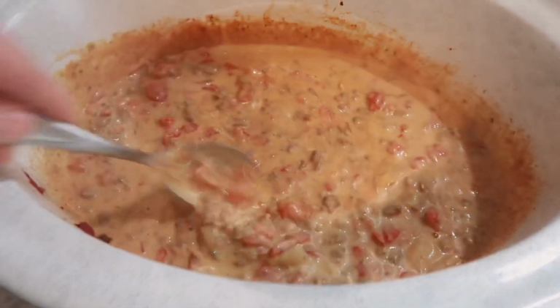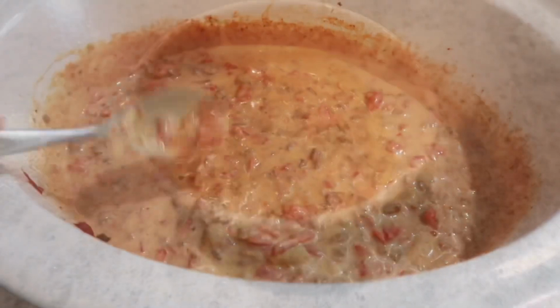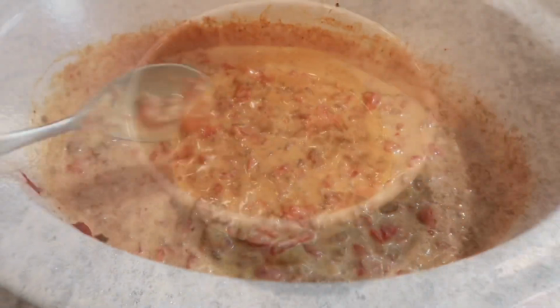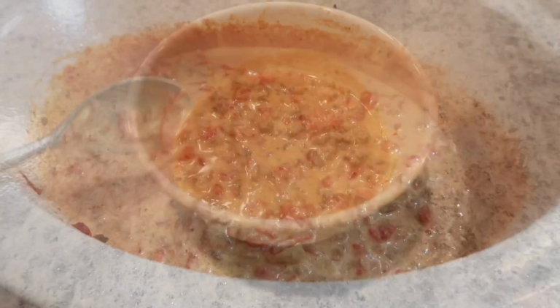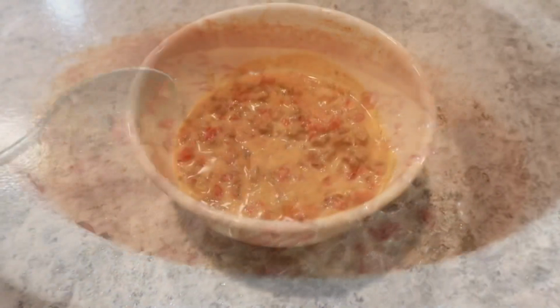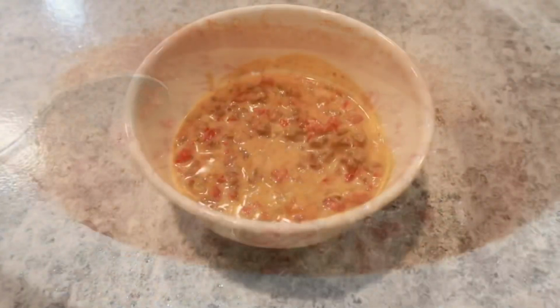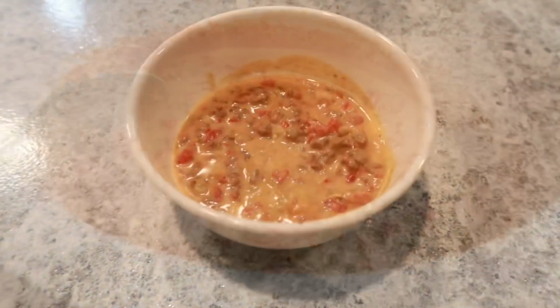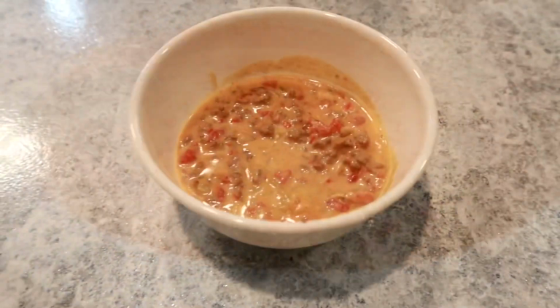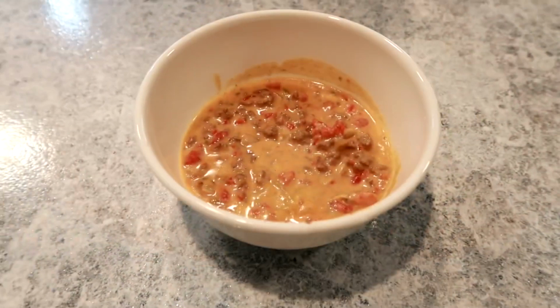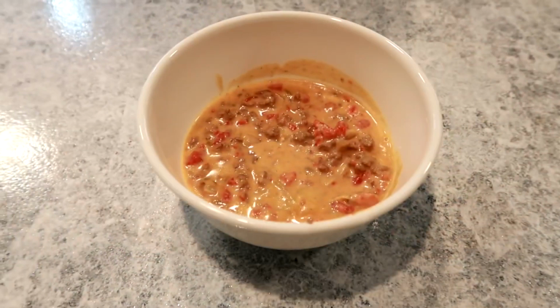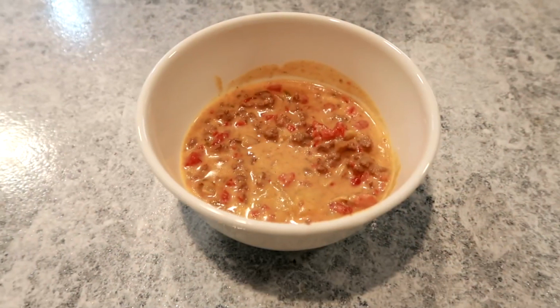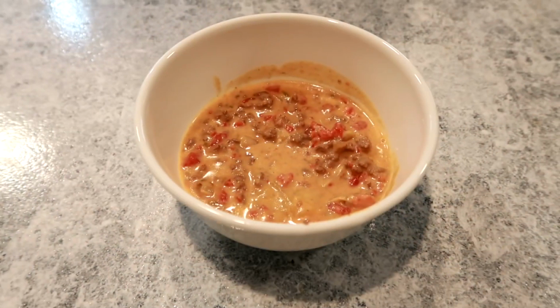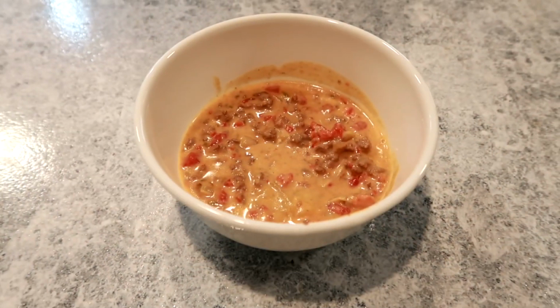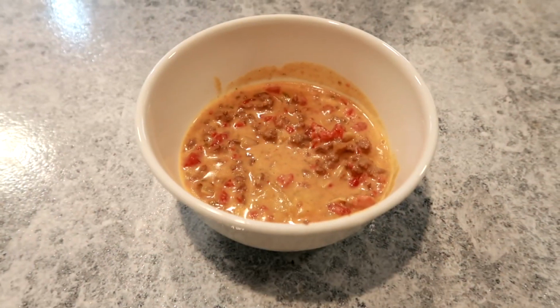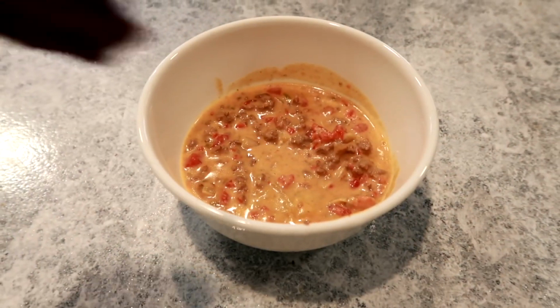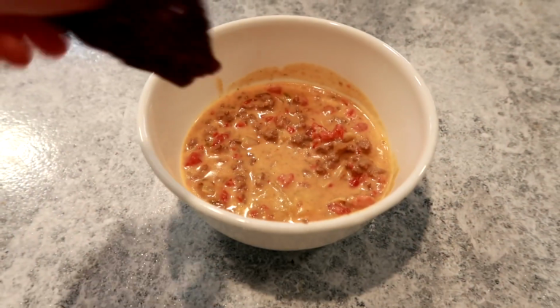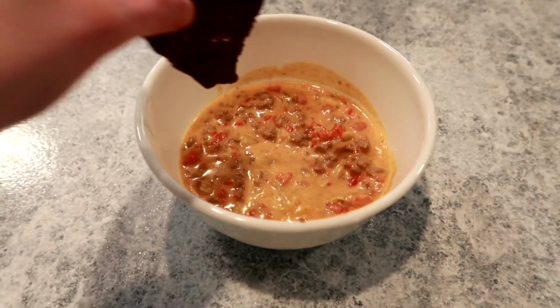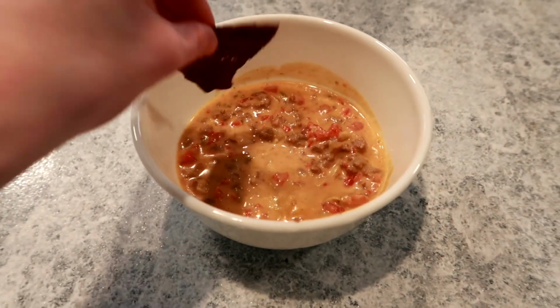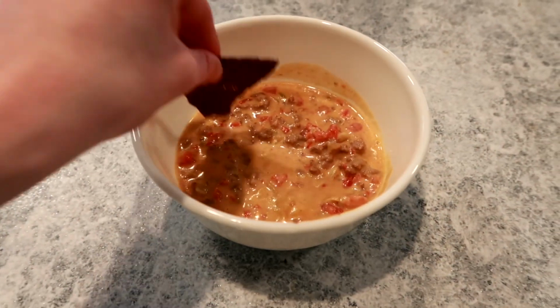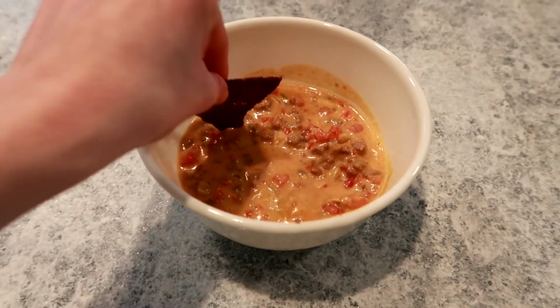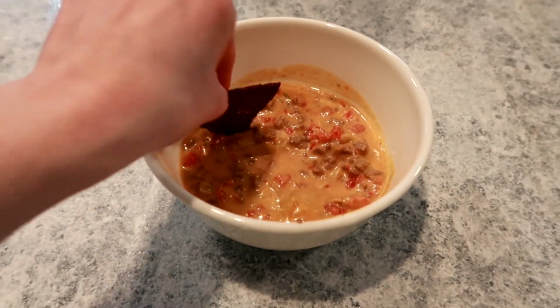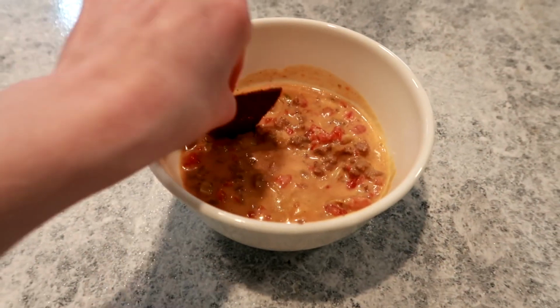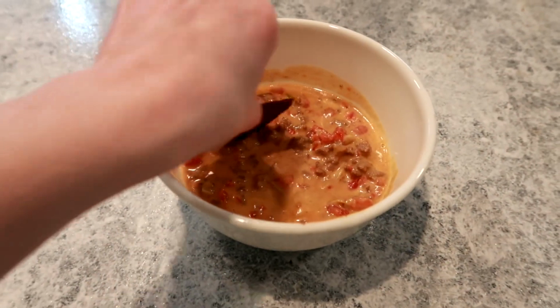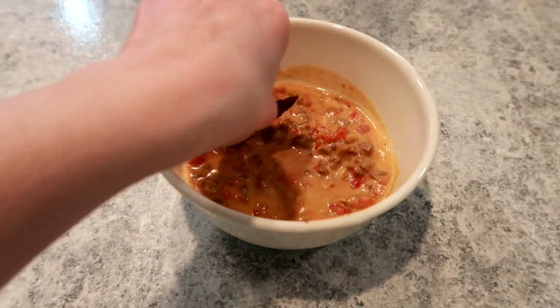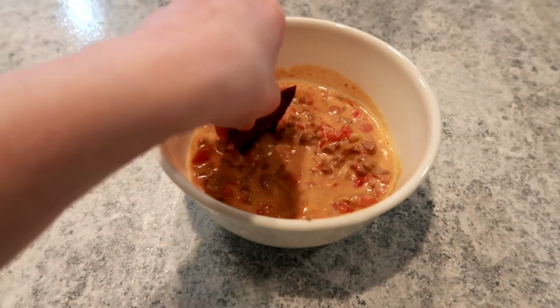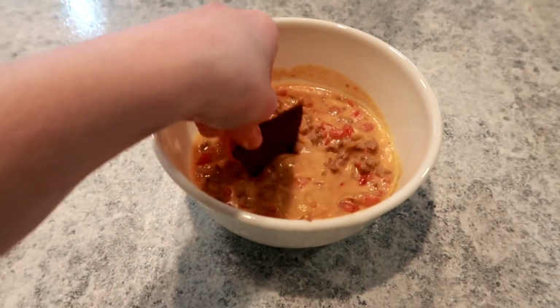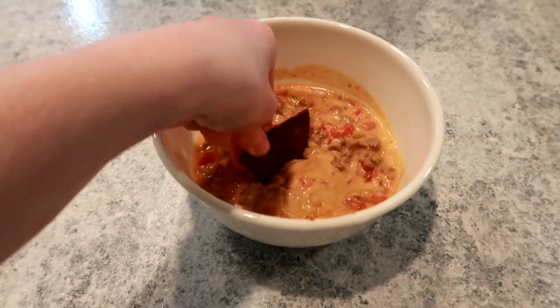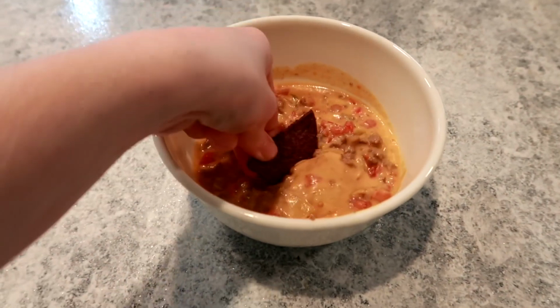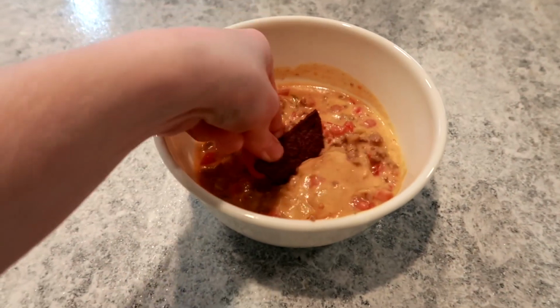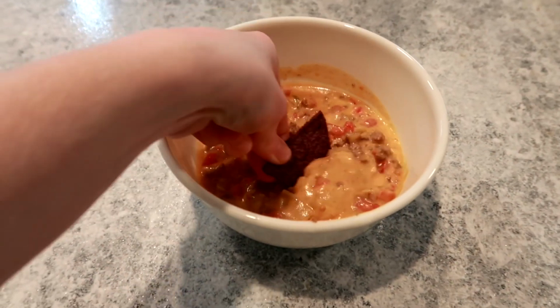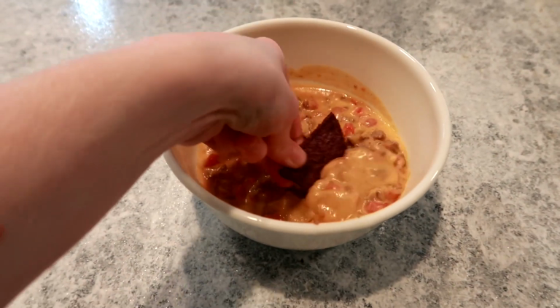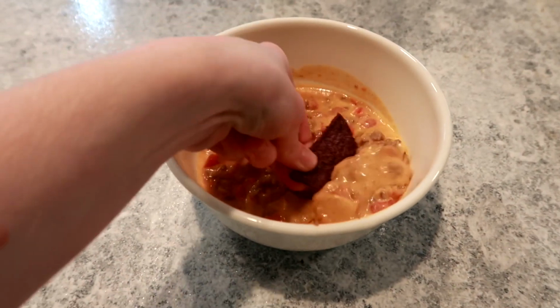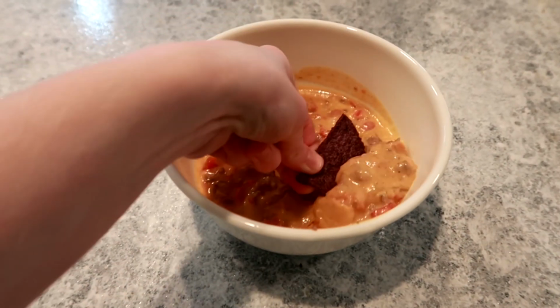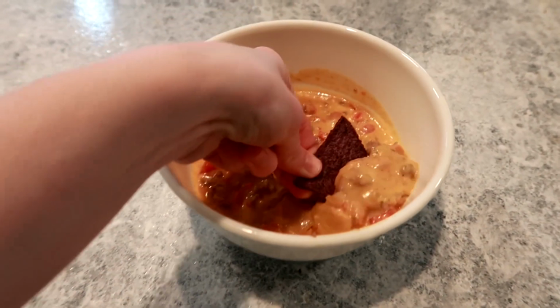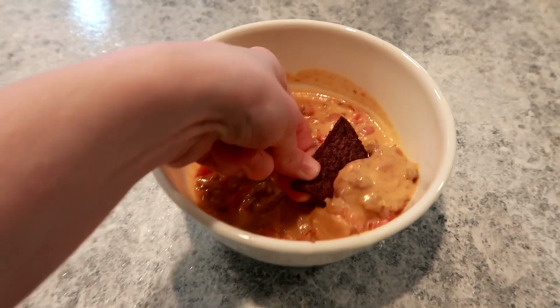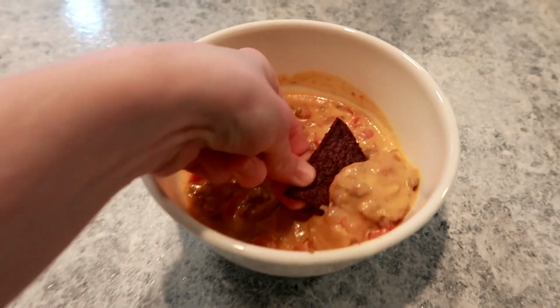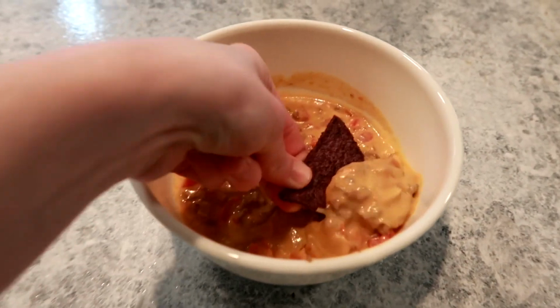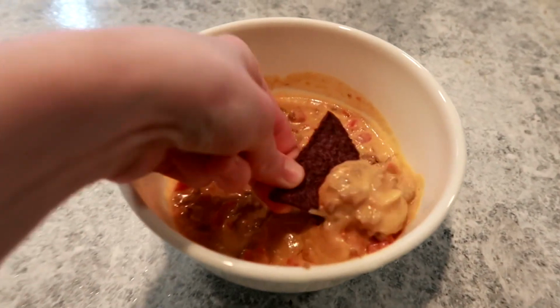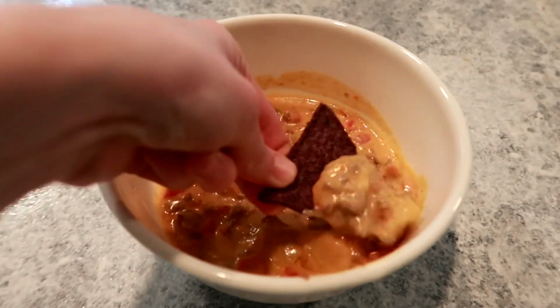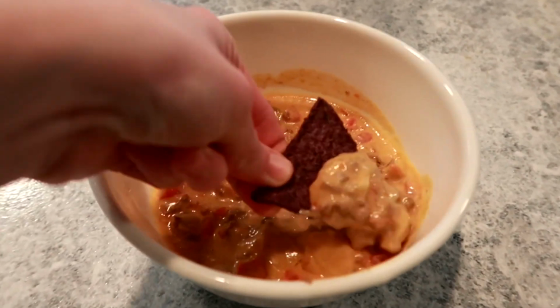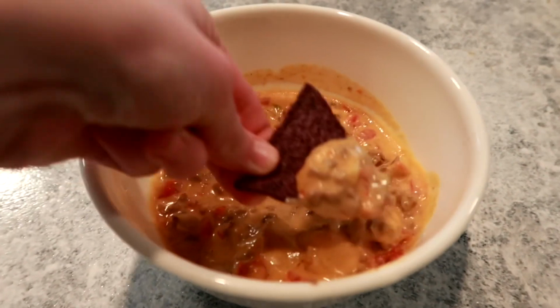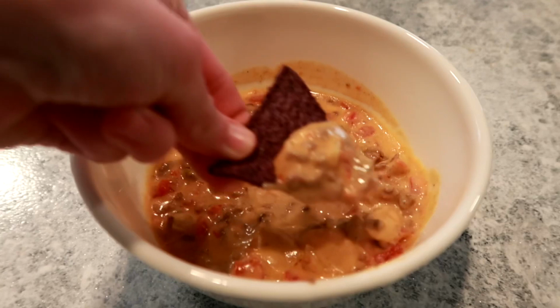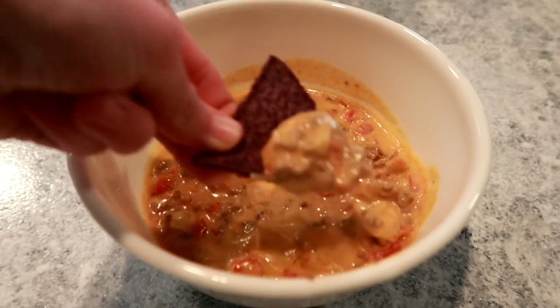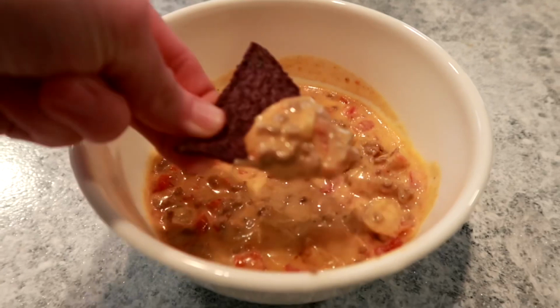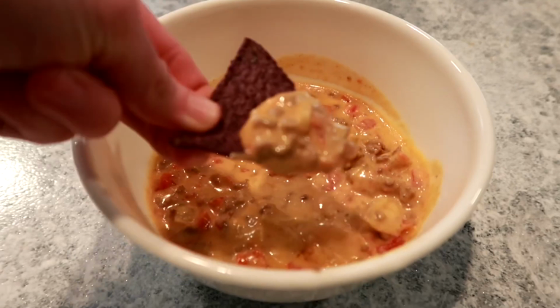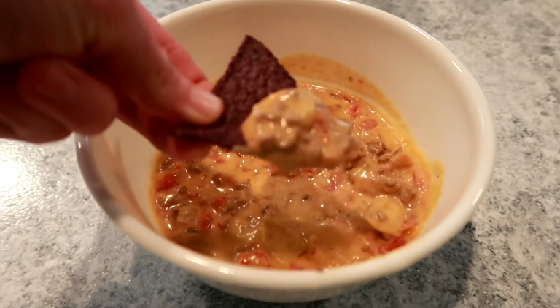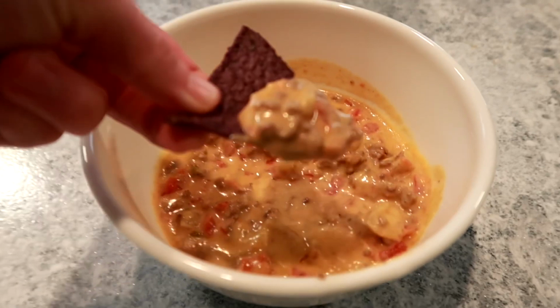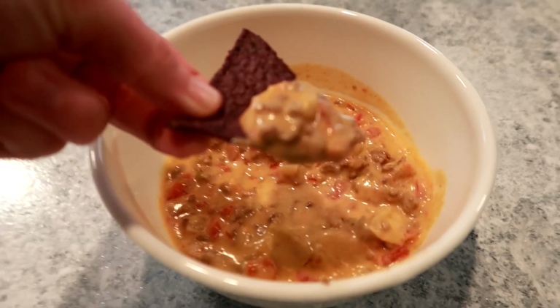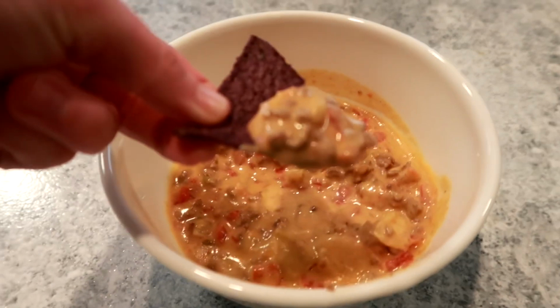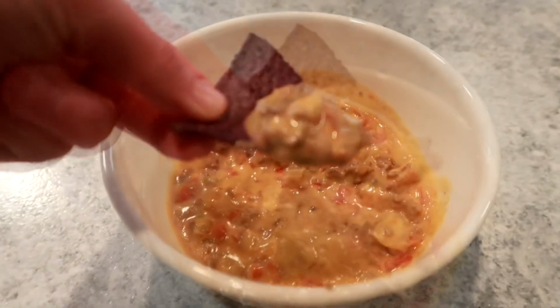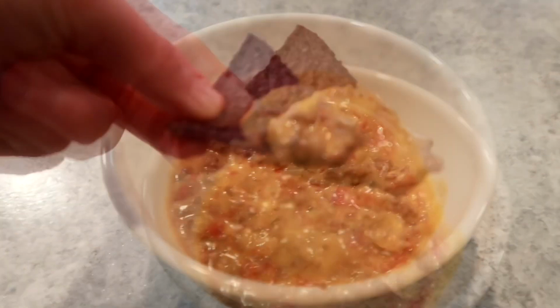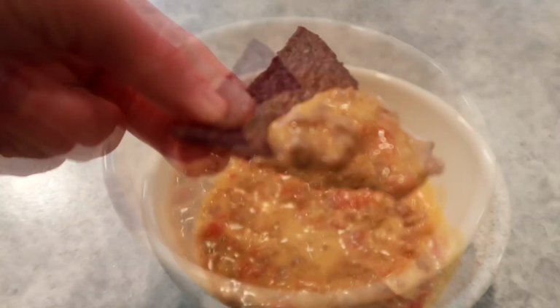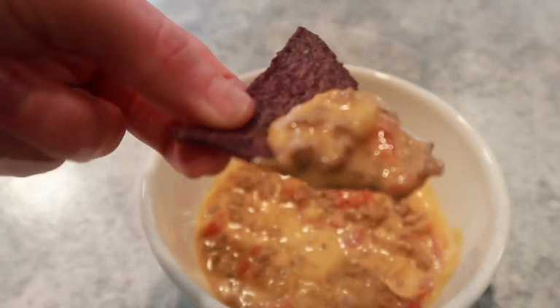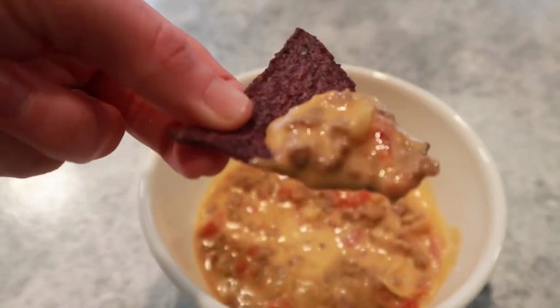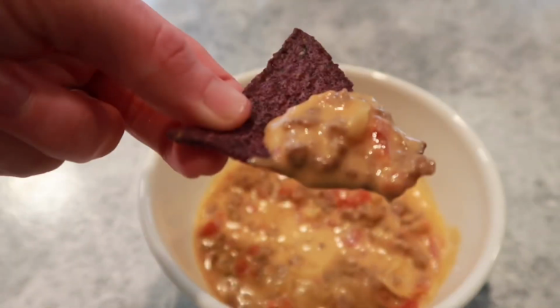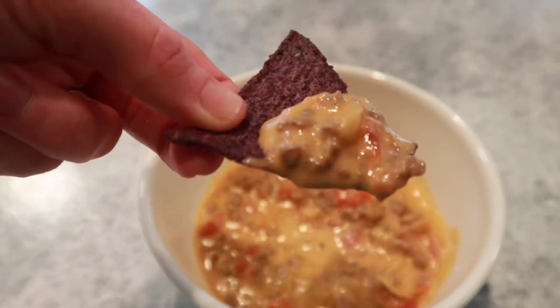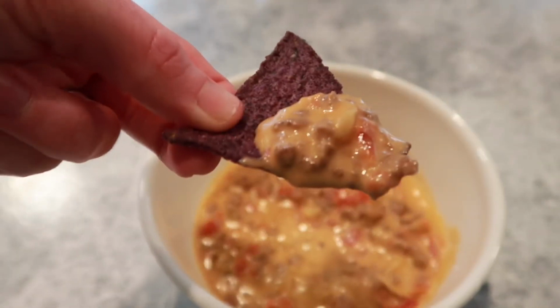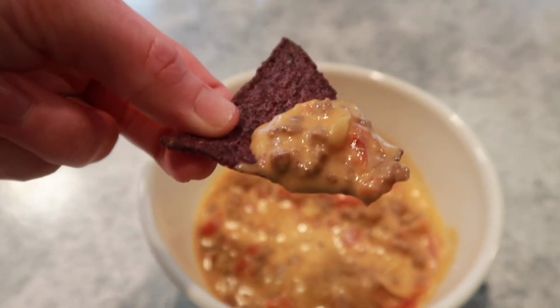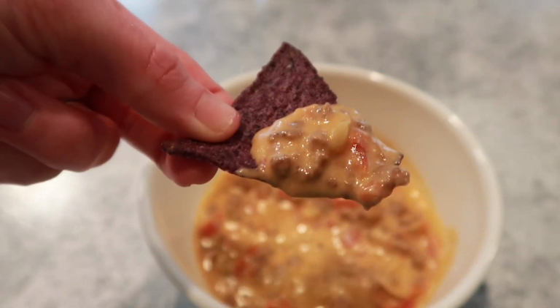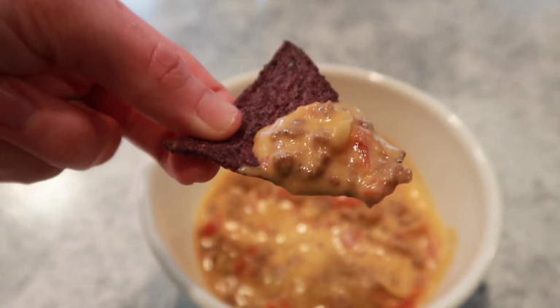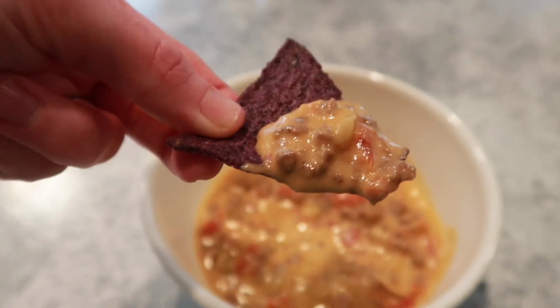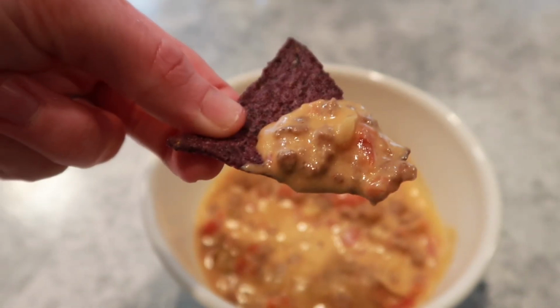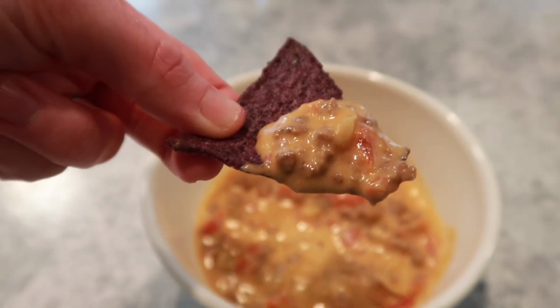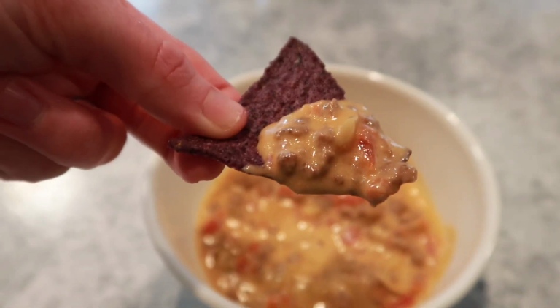We chose to eat this like a dip with tortilla chips, but you could totally eat it like a soup or any way that you like.